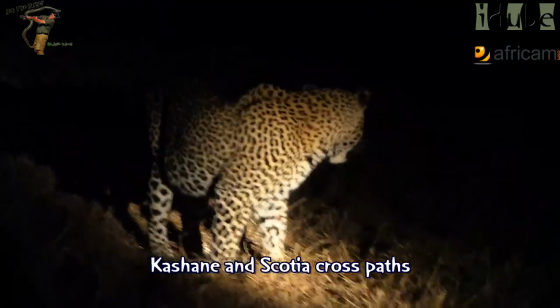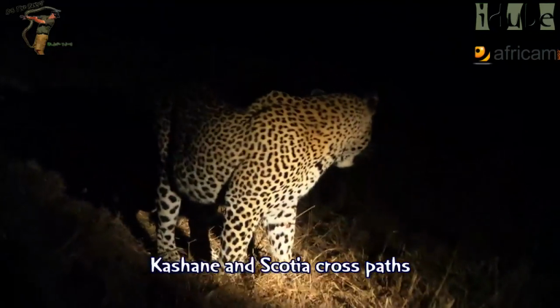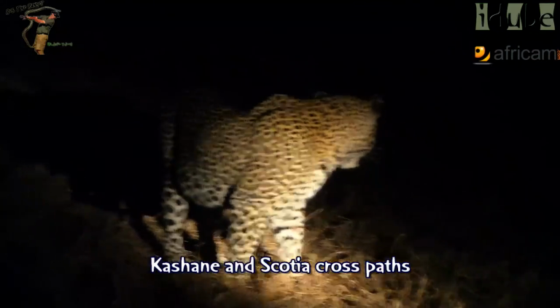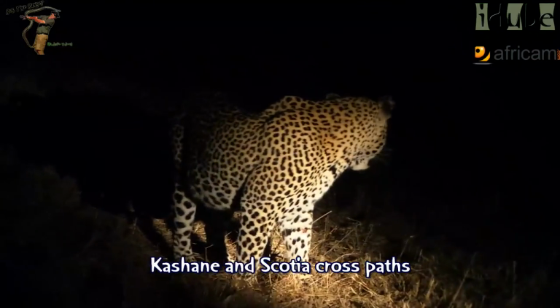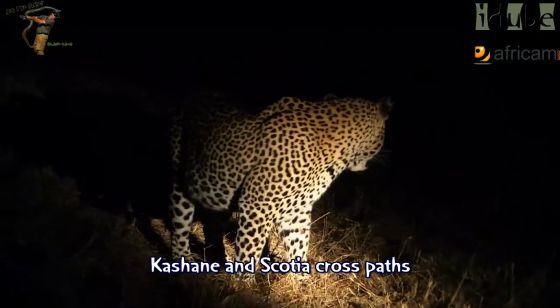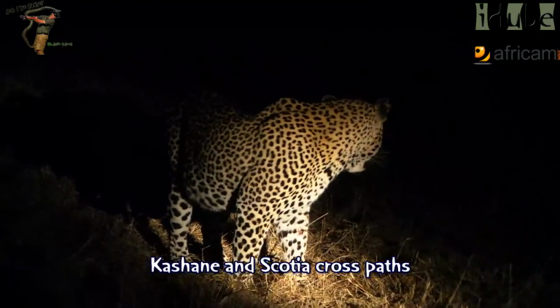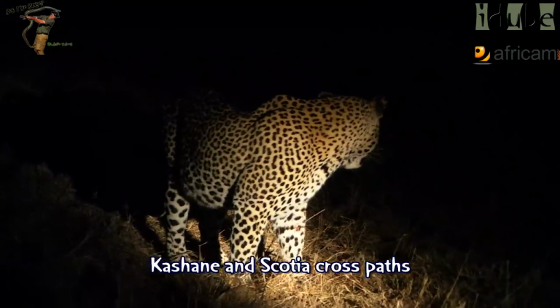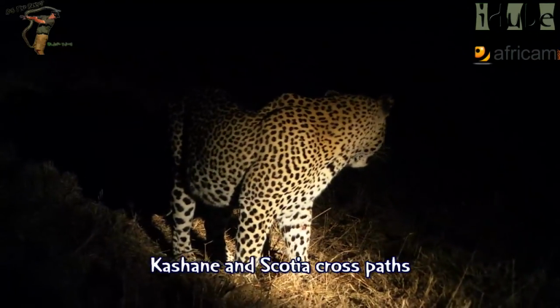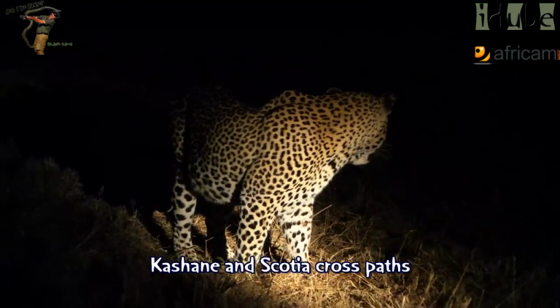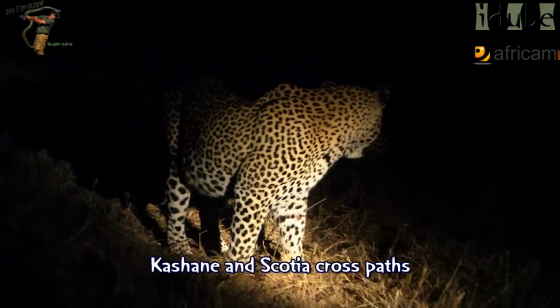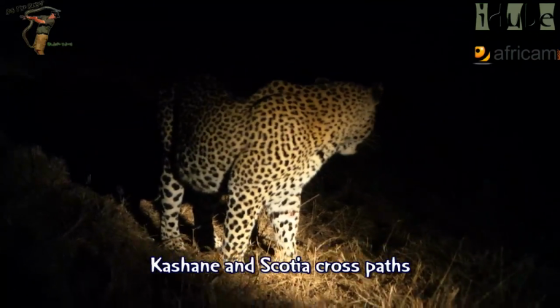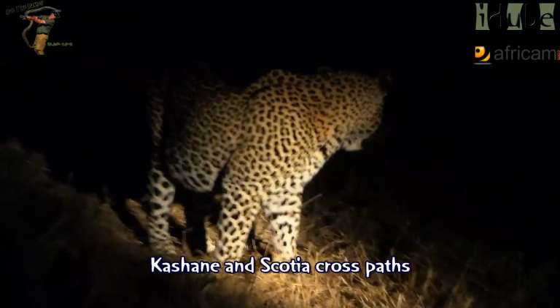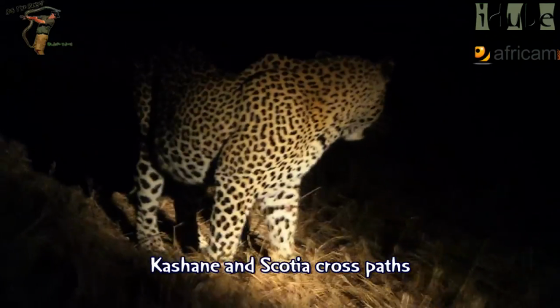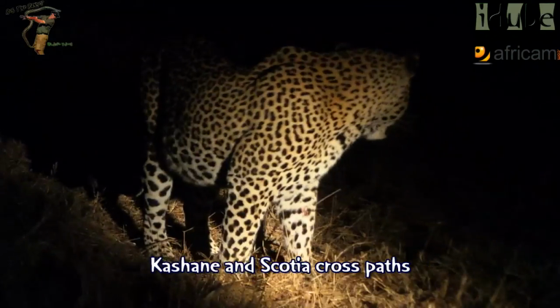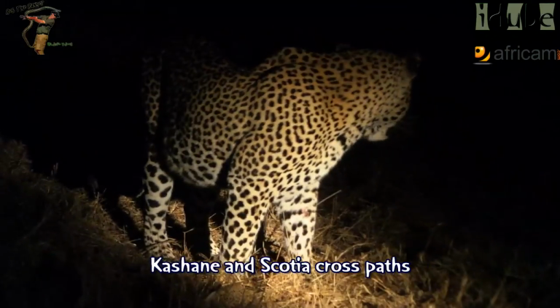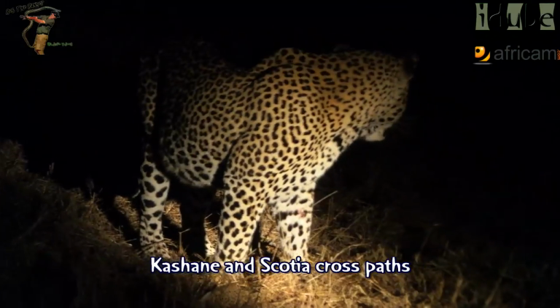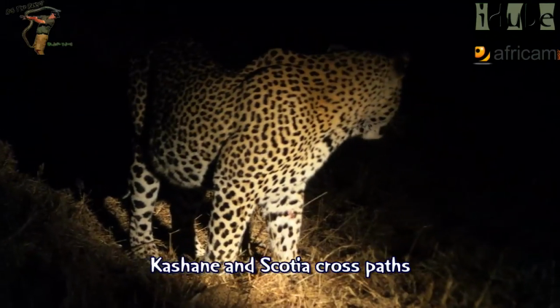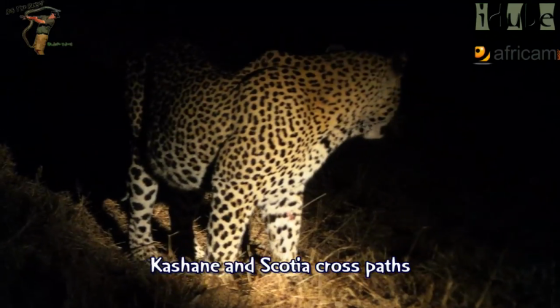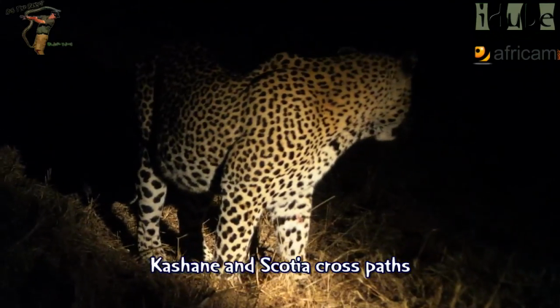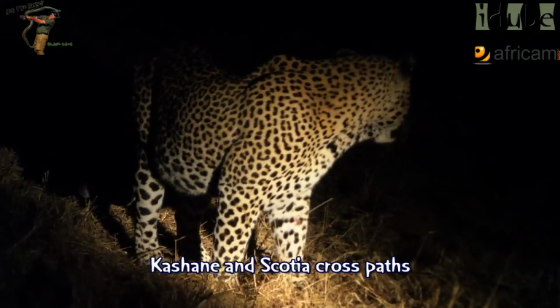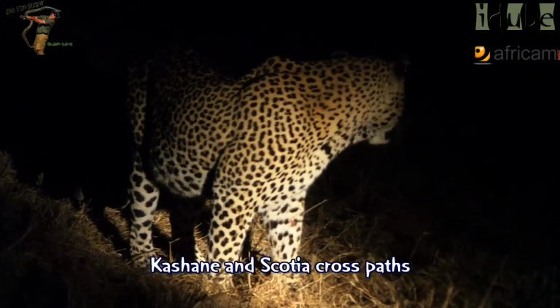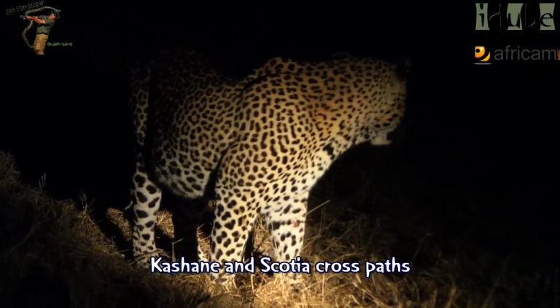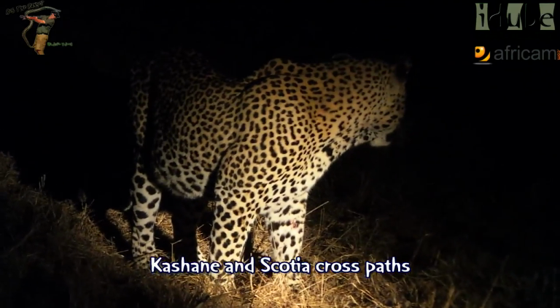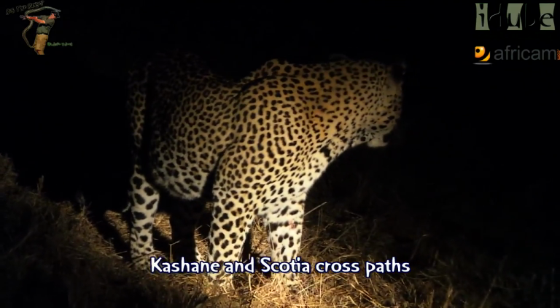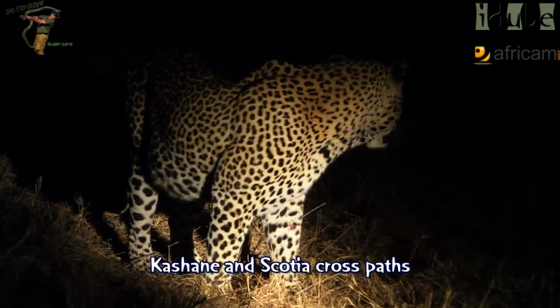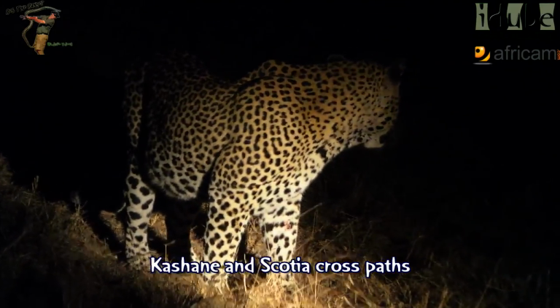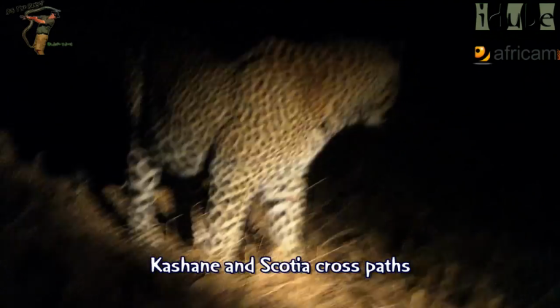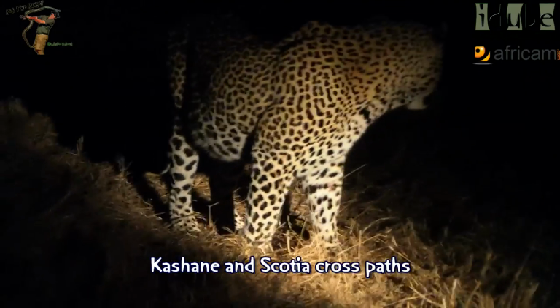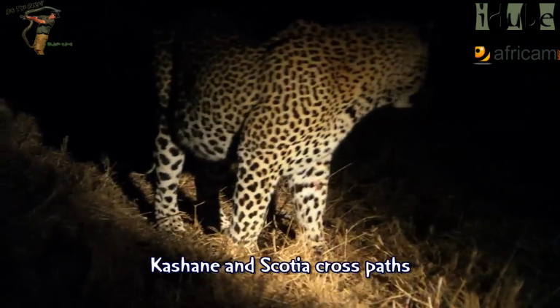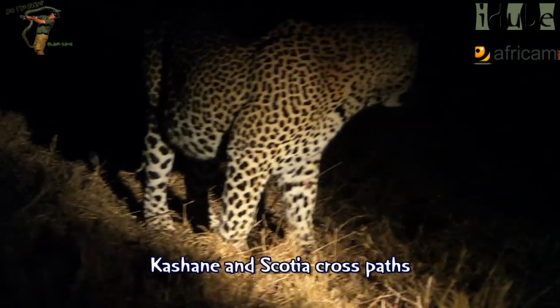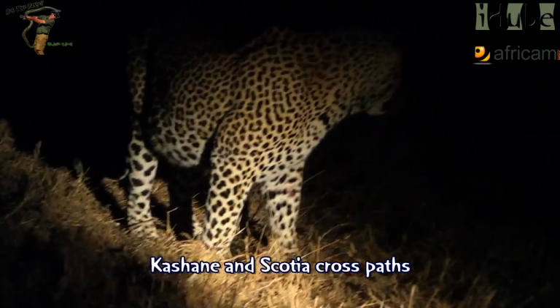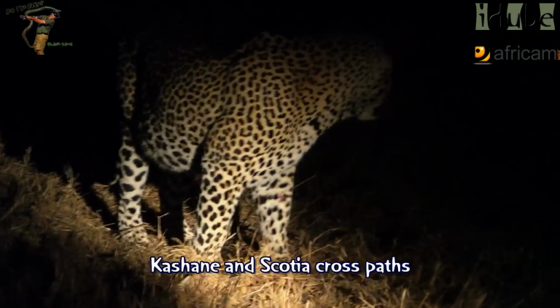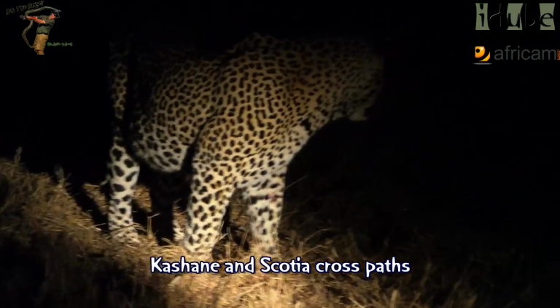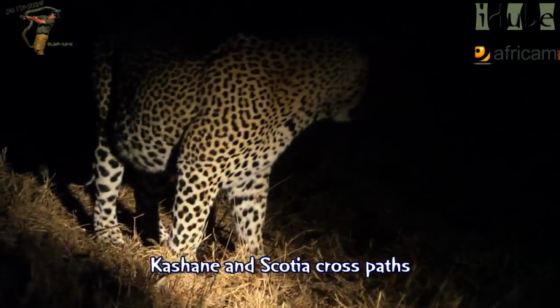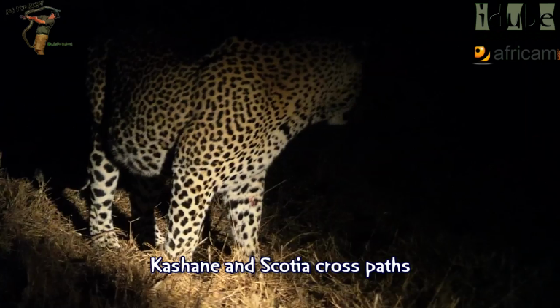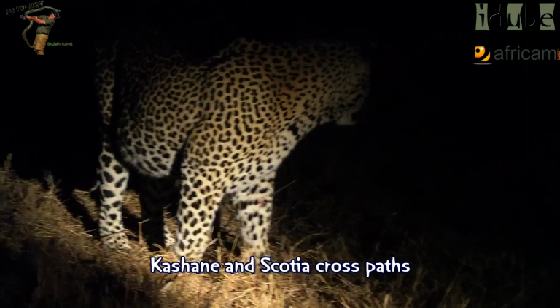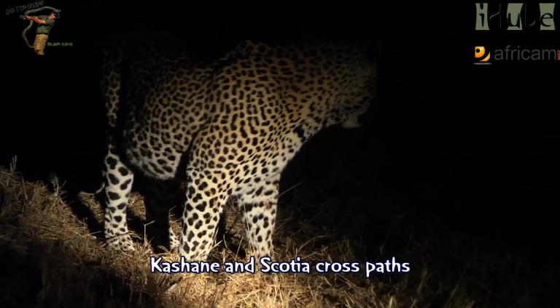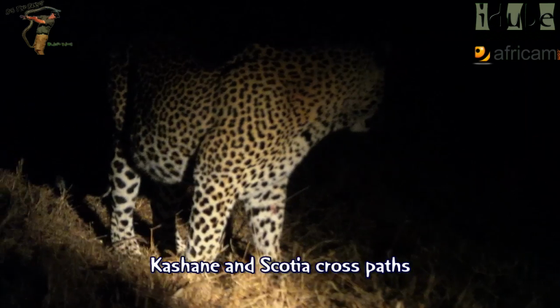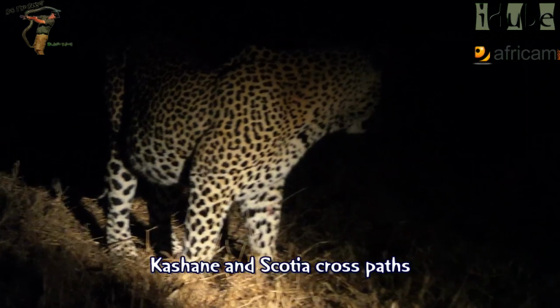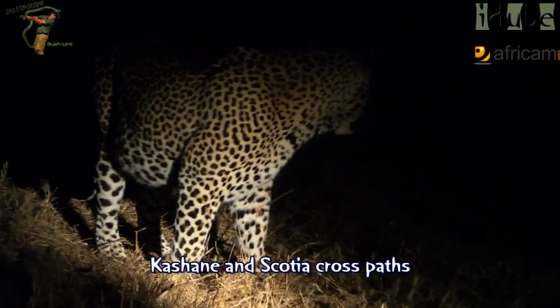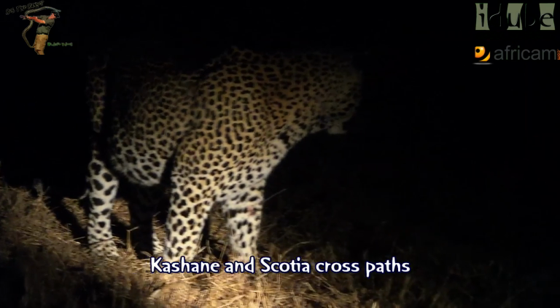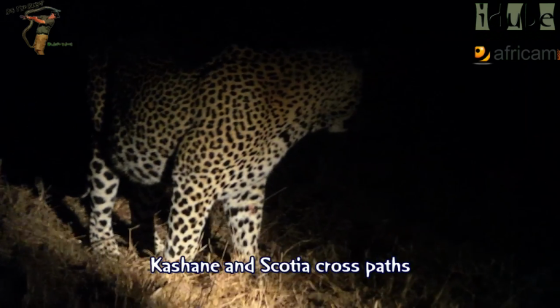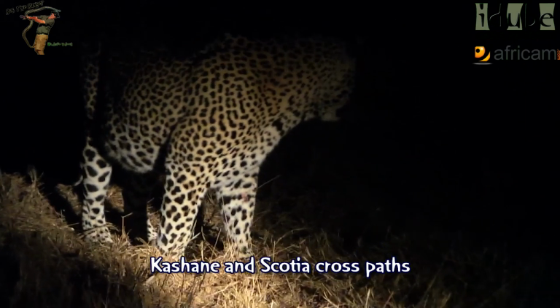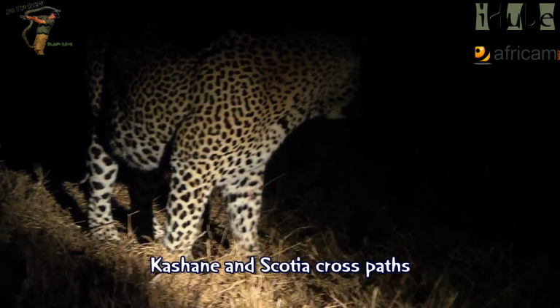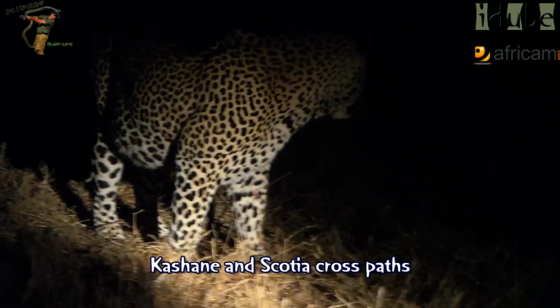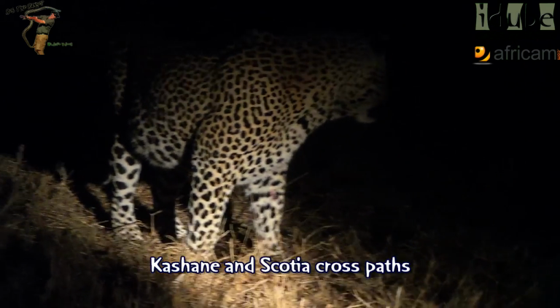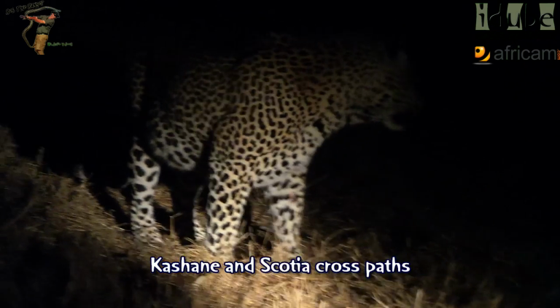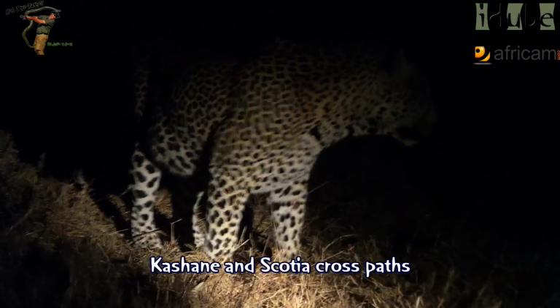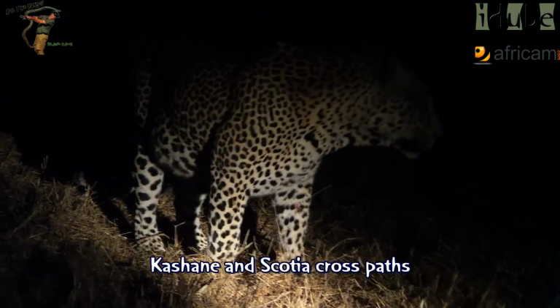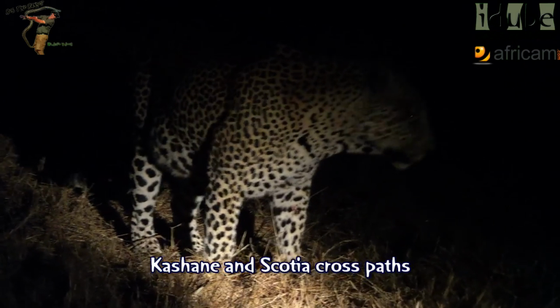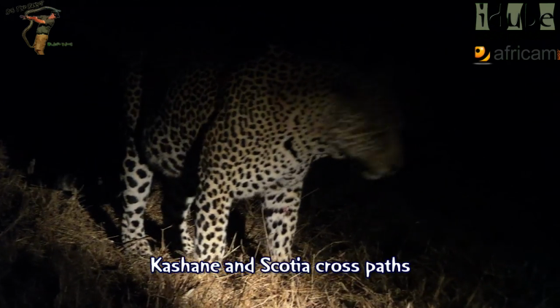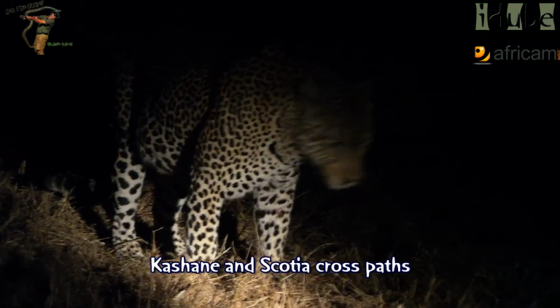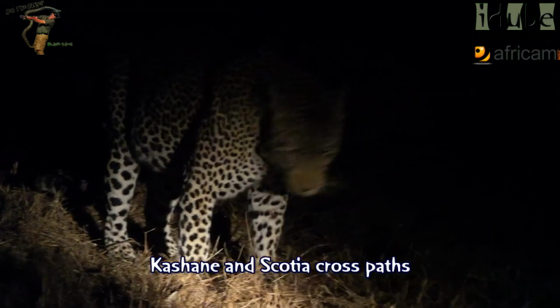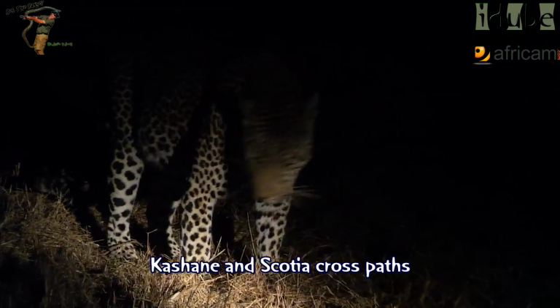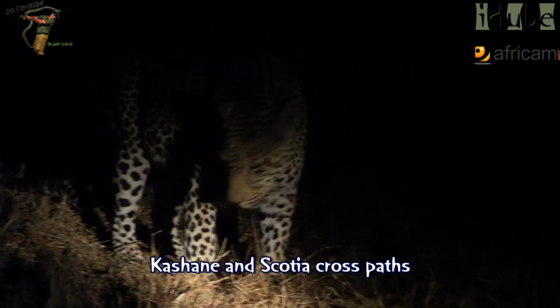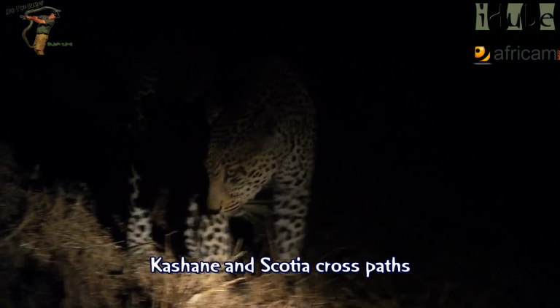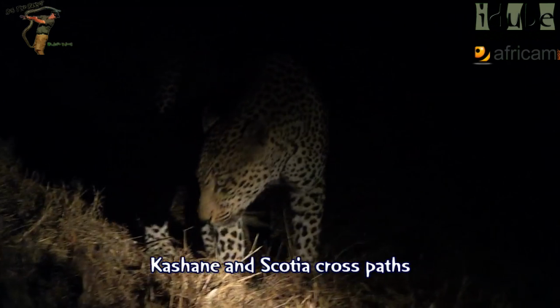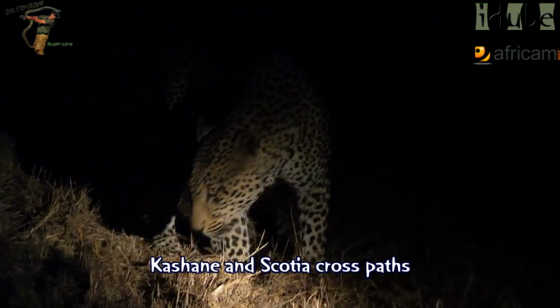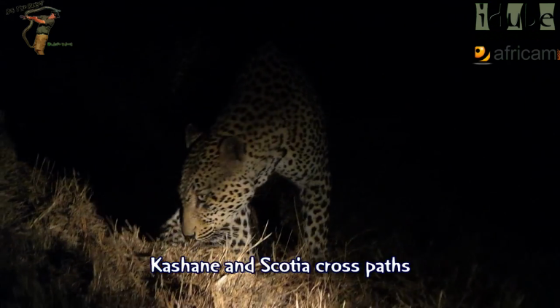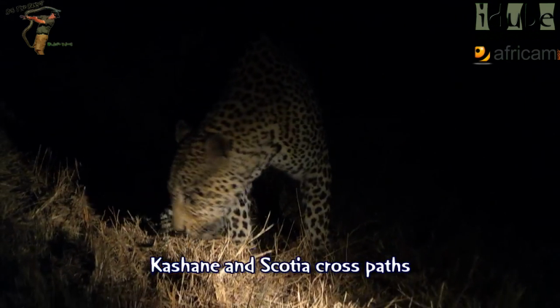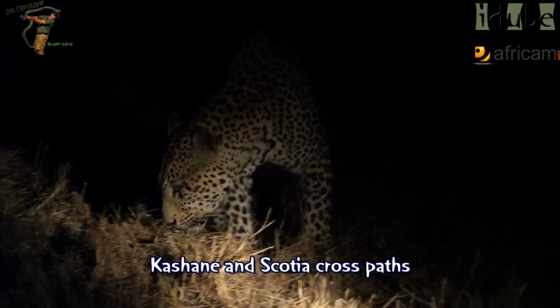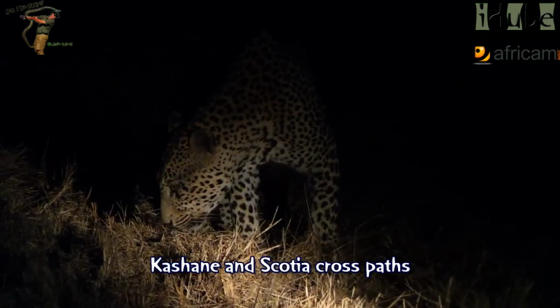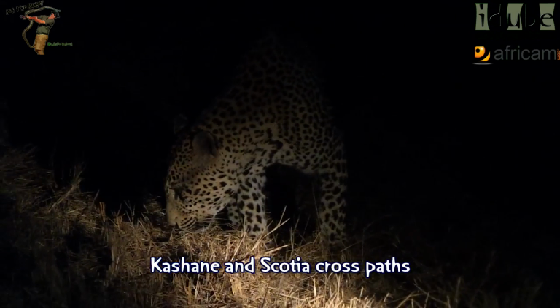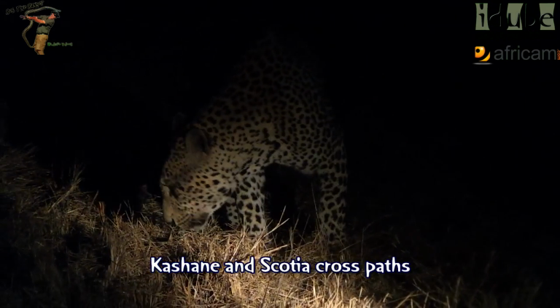This is the main dominant male of the area around our lodge and further east of that.